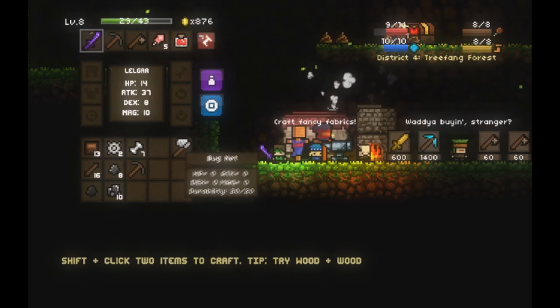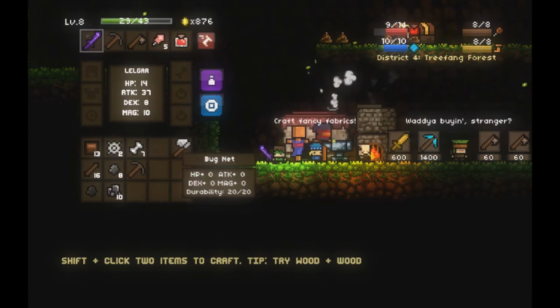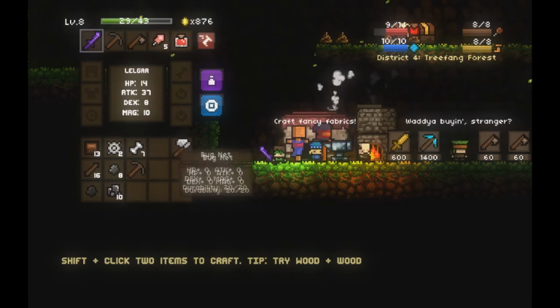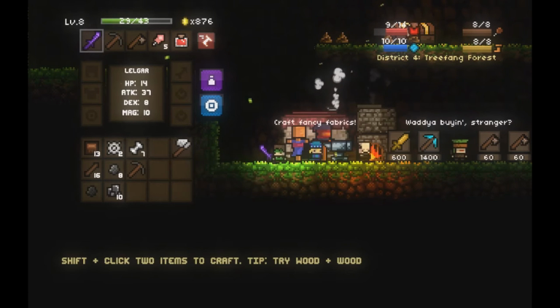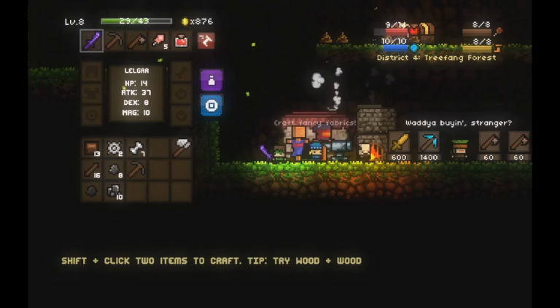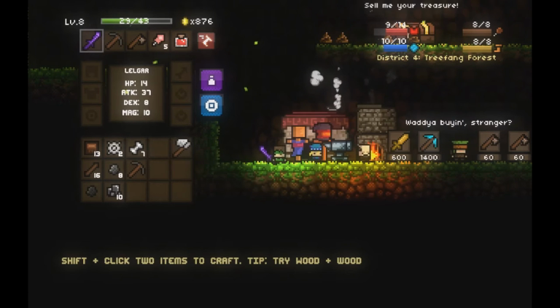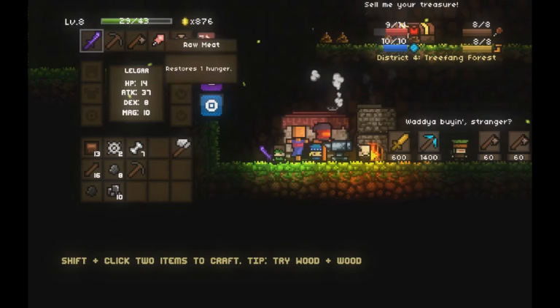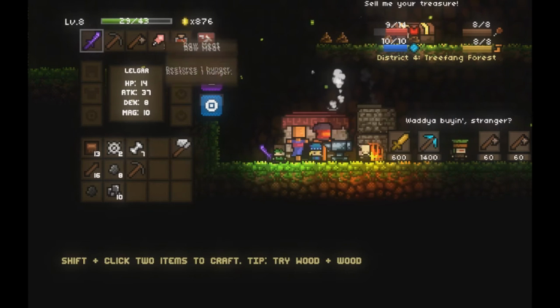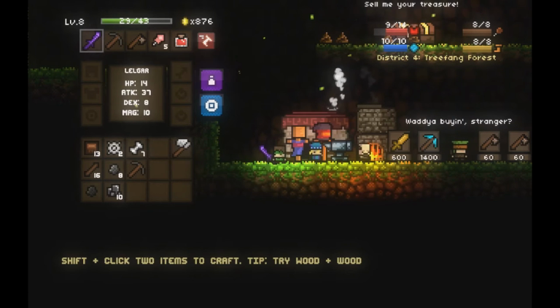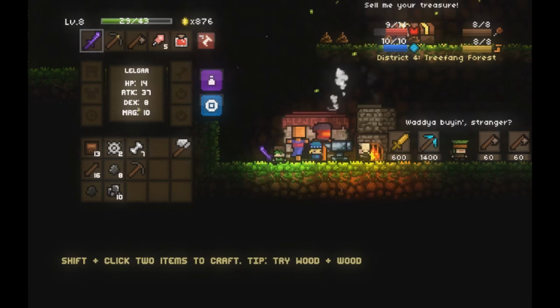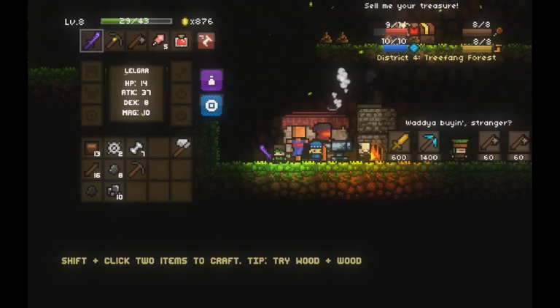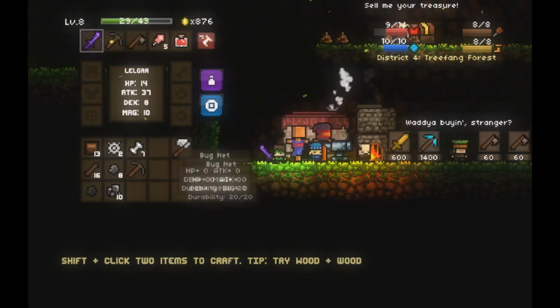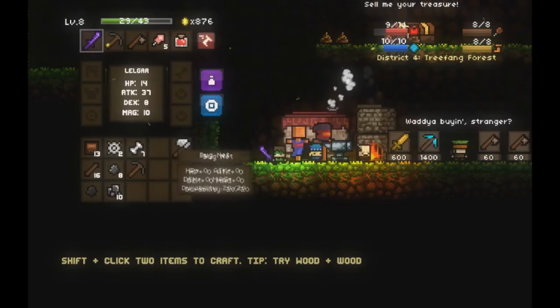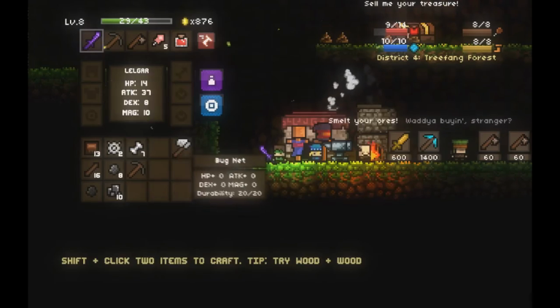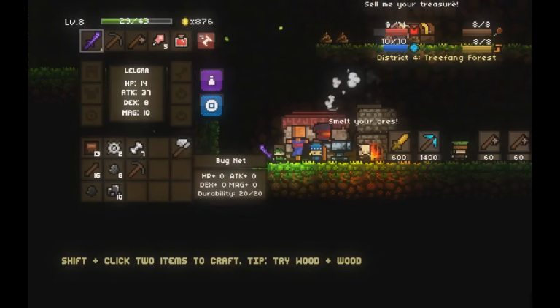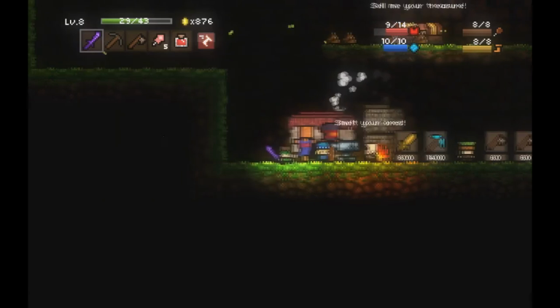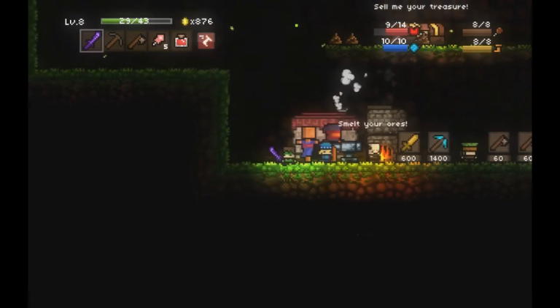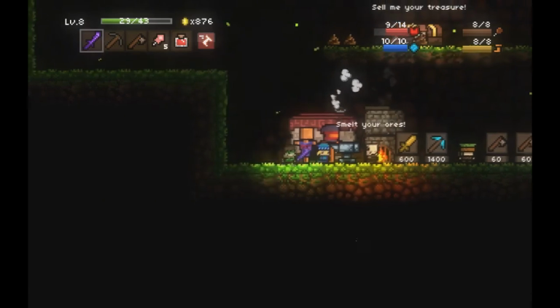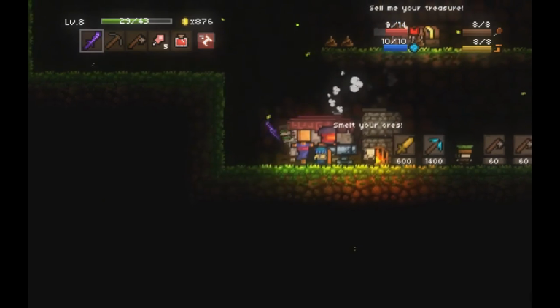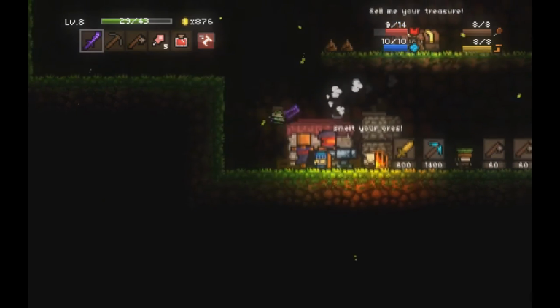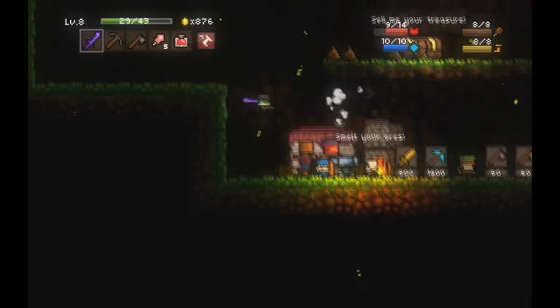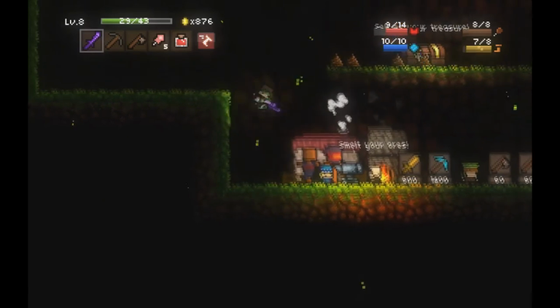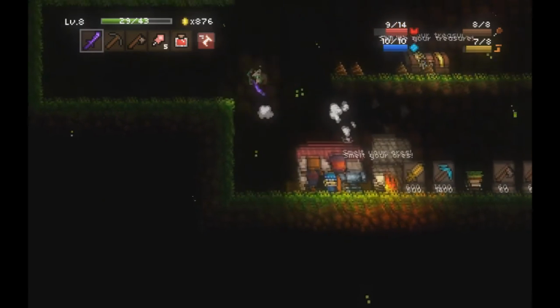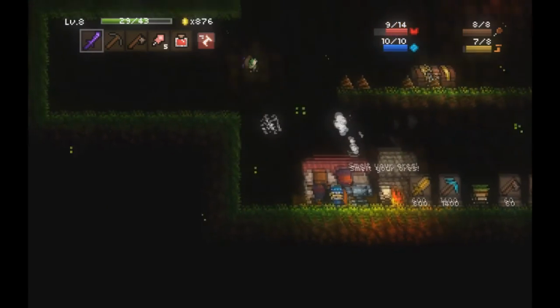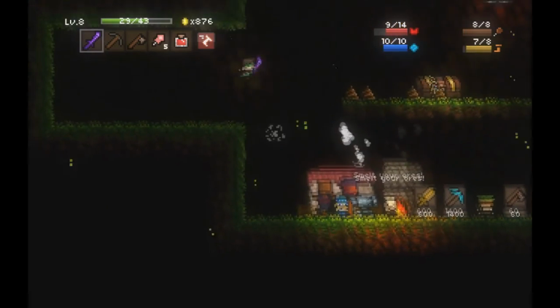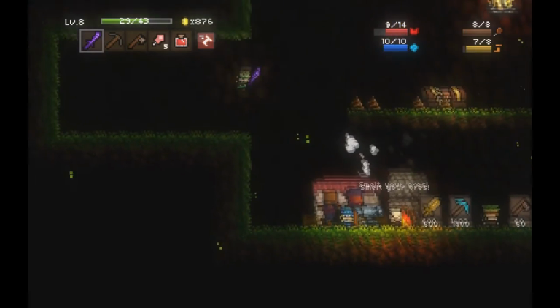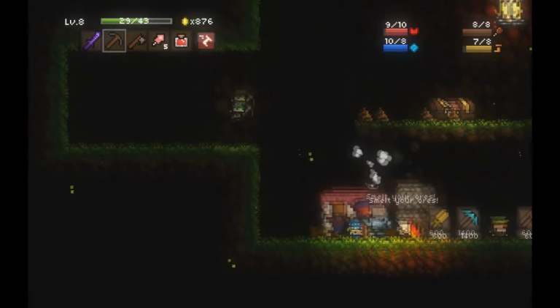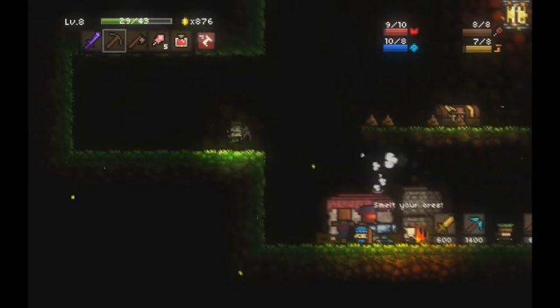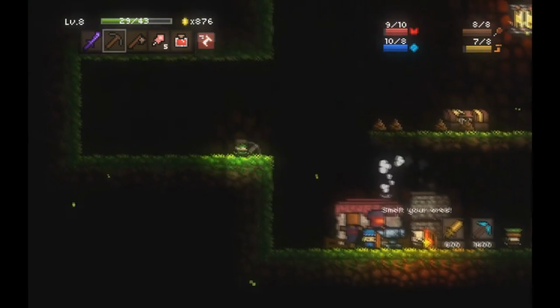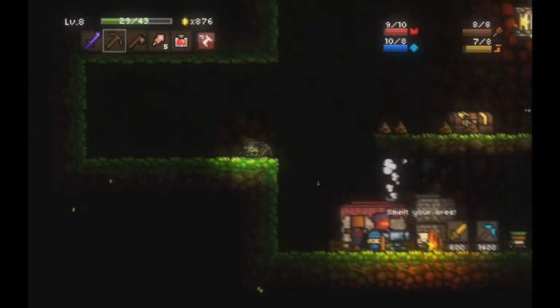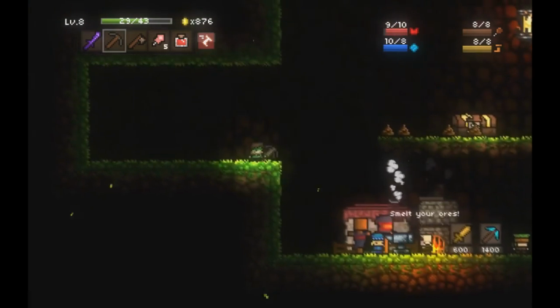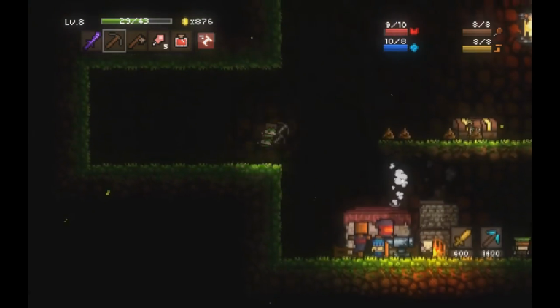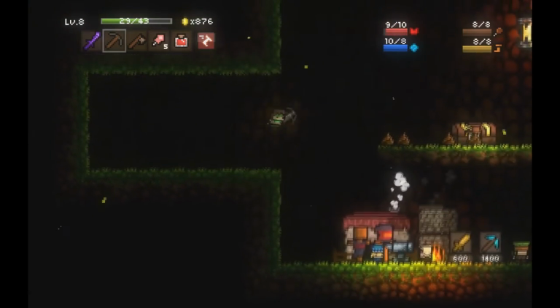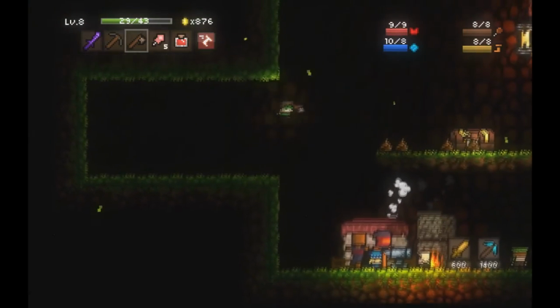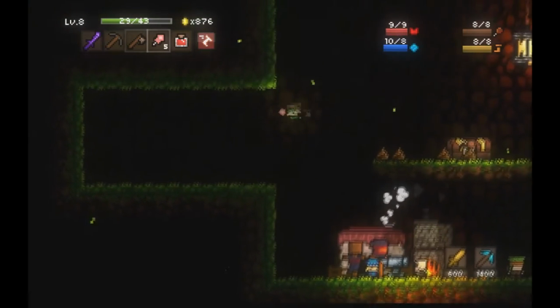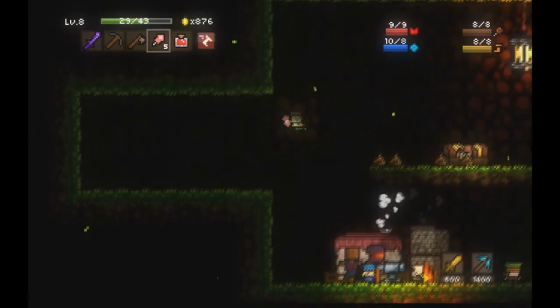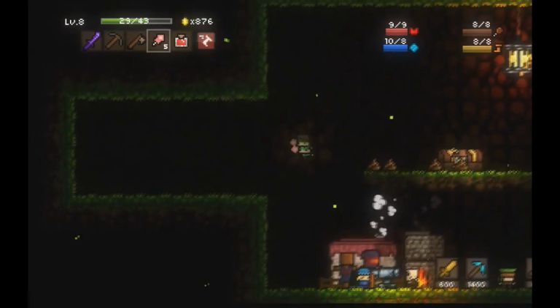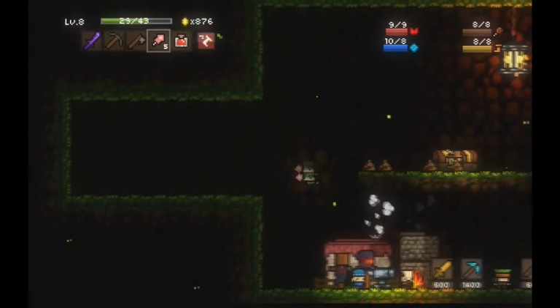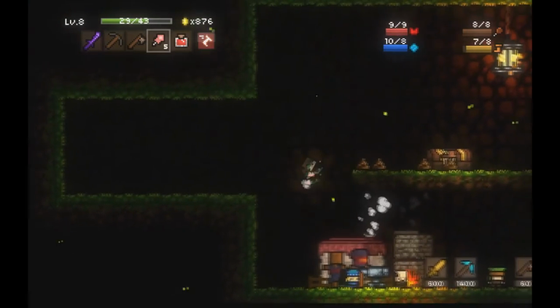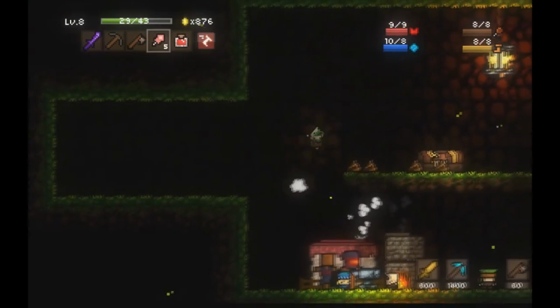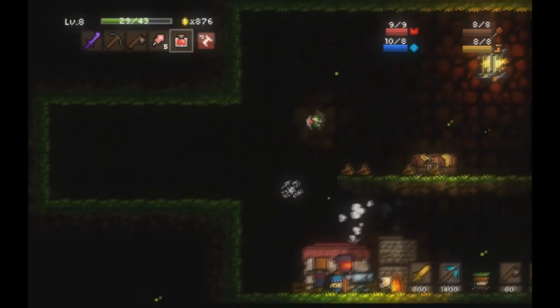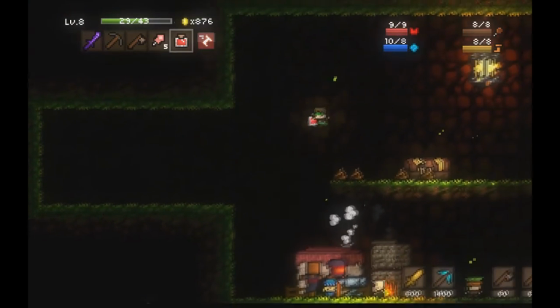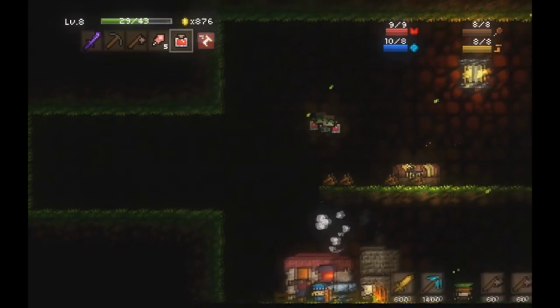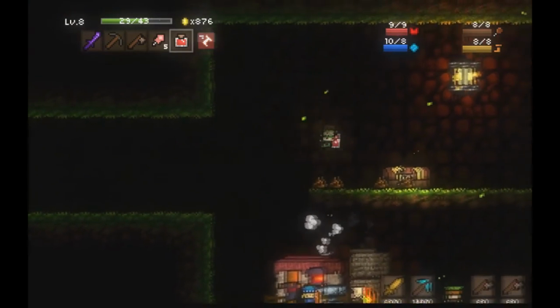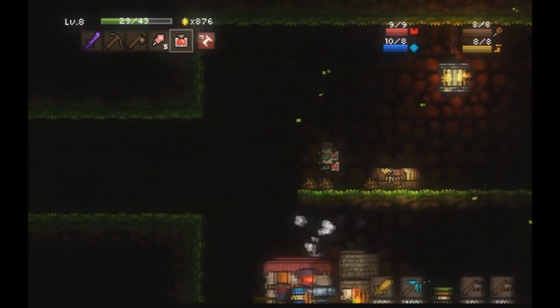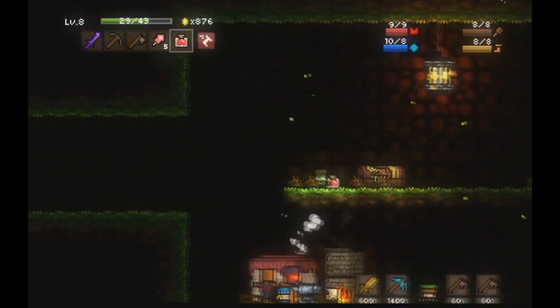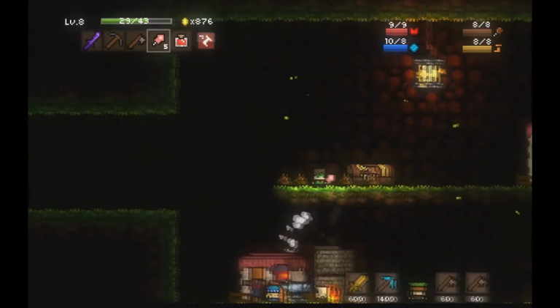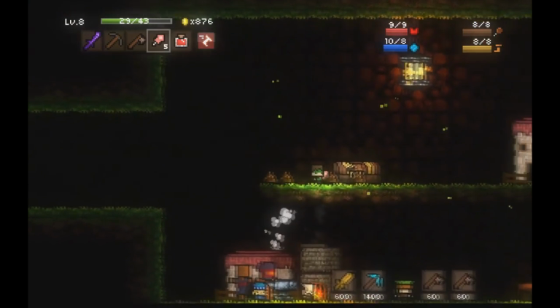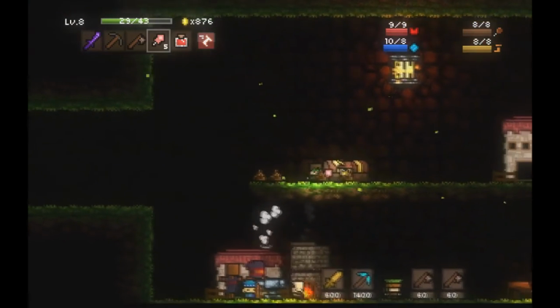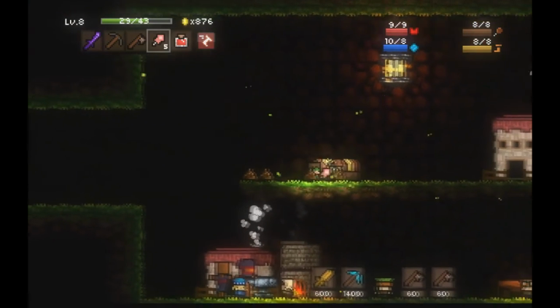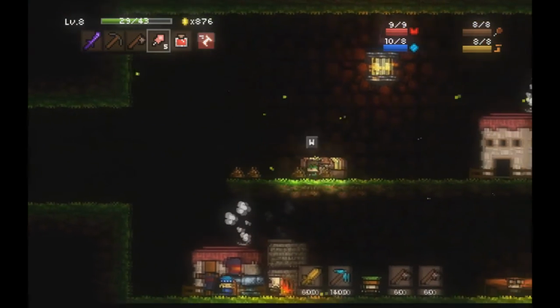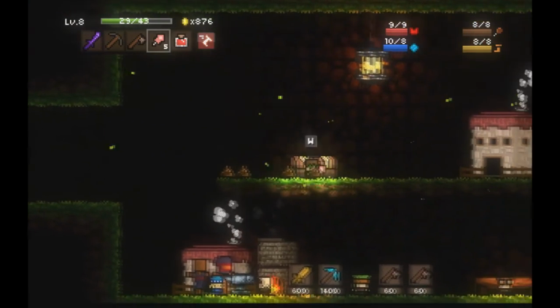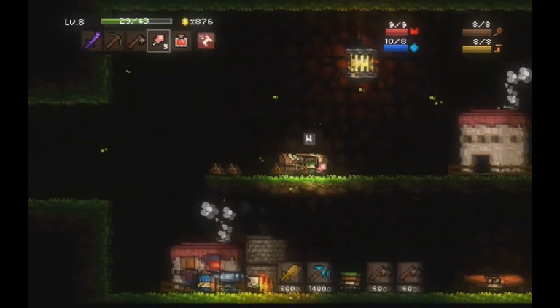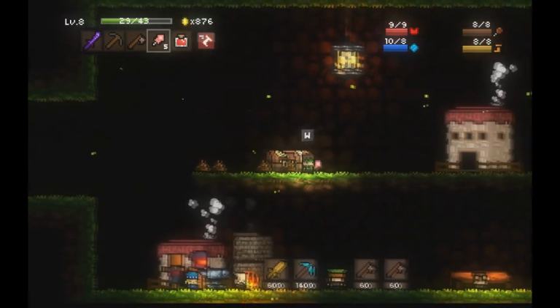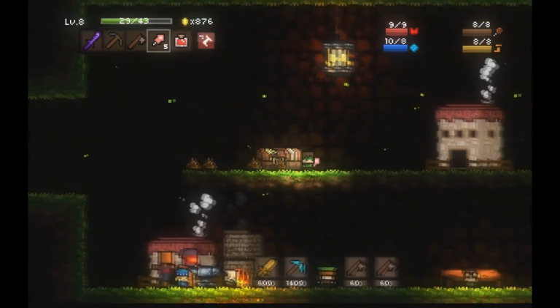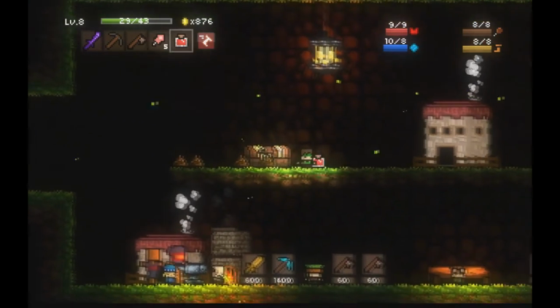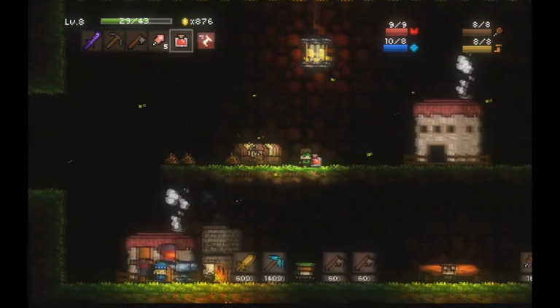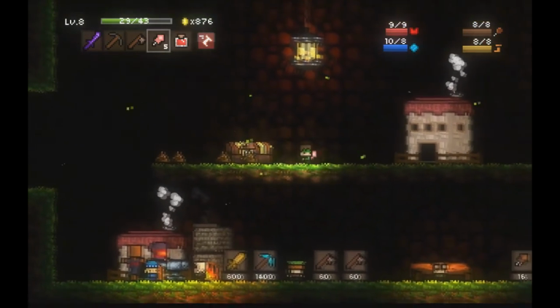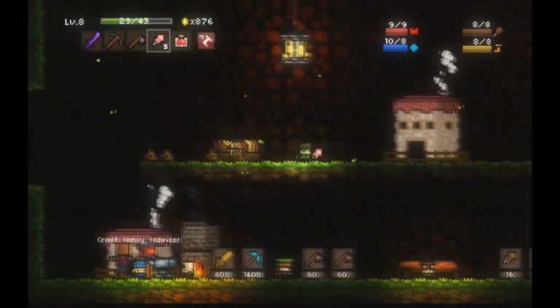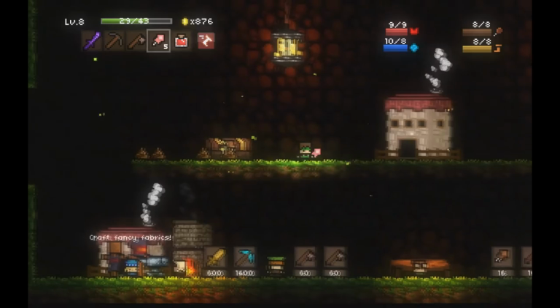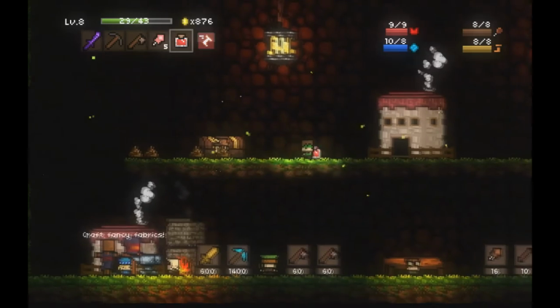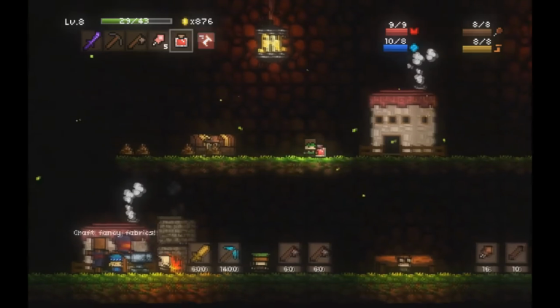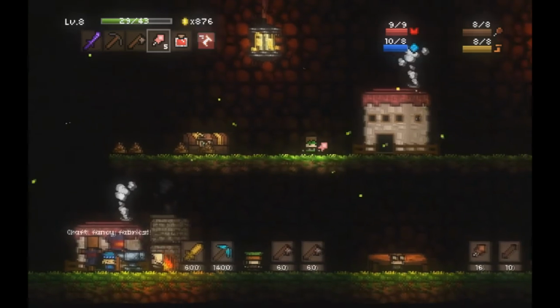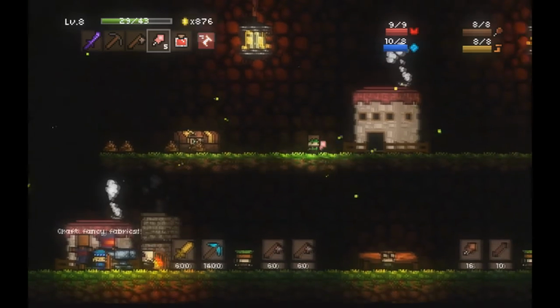A bug net is used to capture bugs that you should be able to see when you're going through any district.